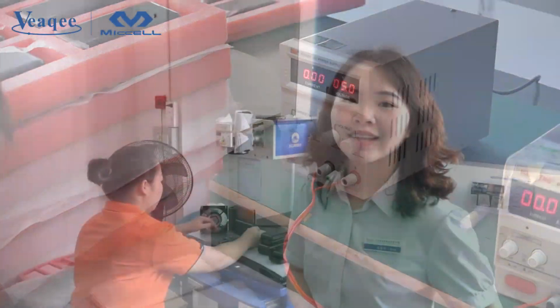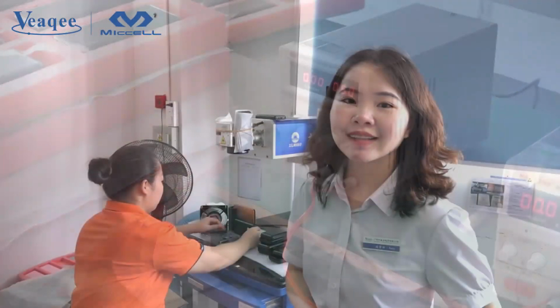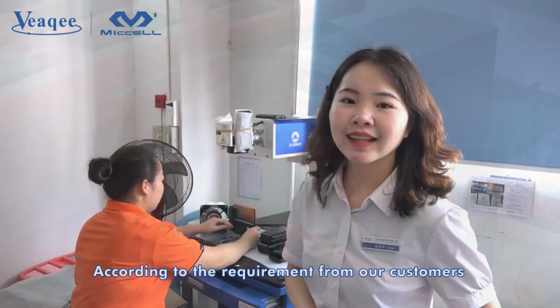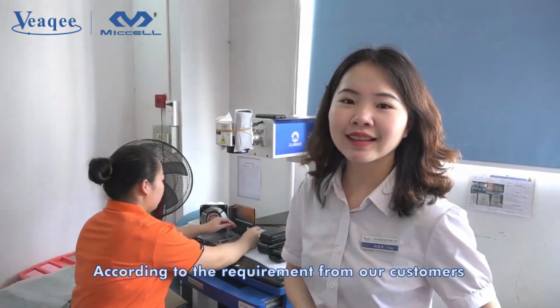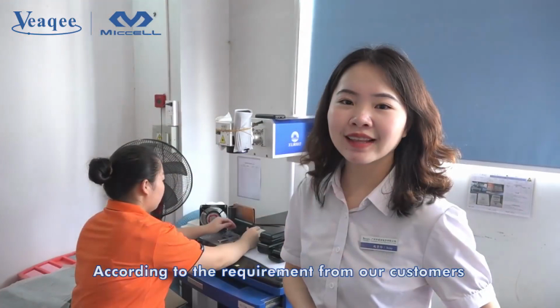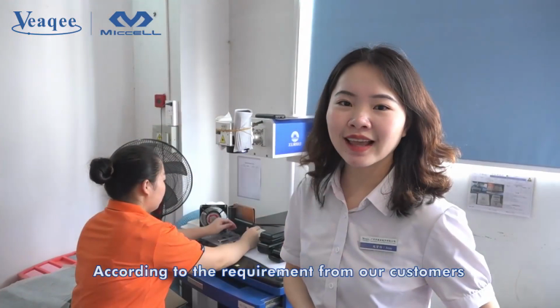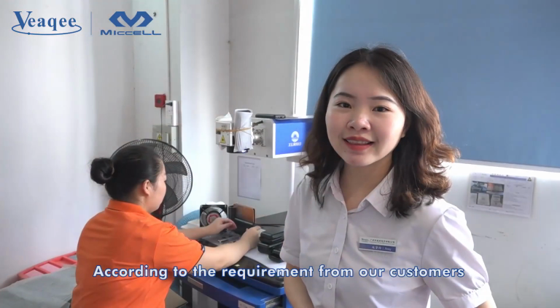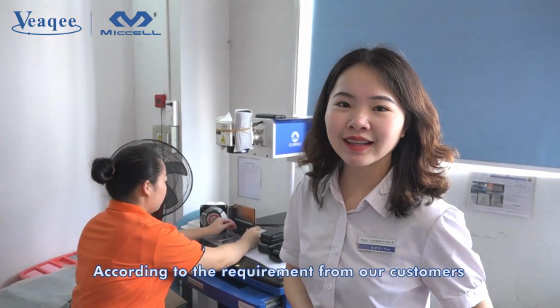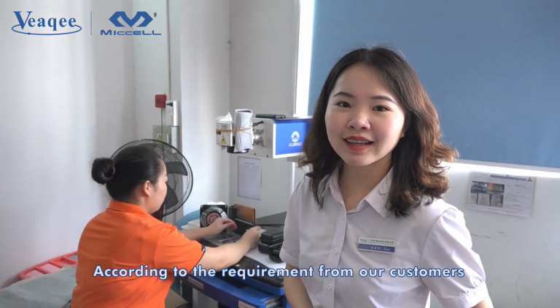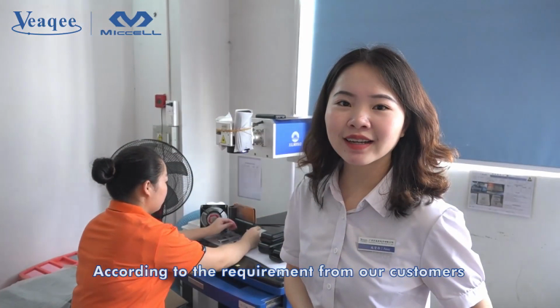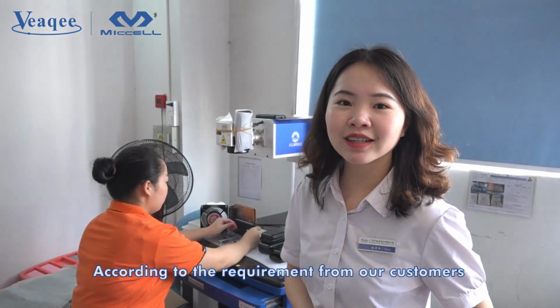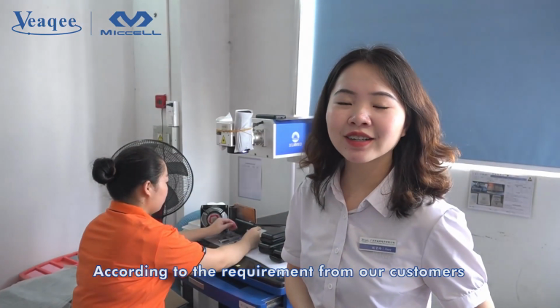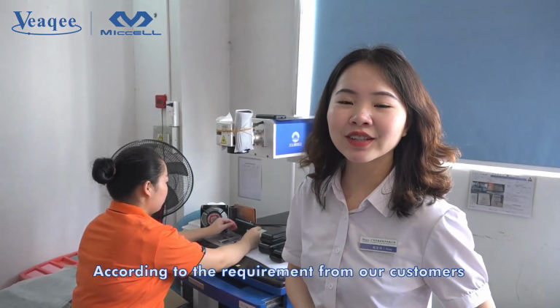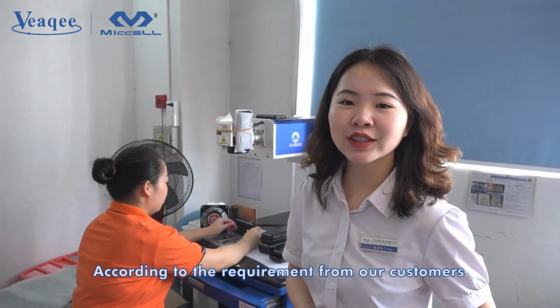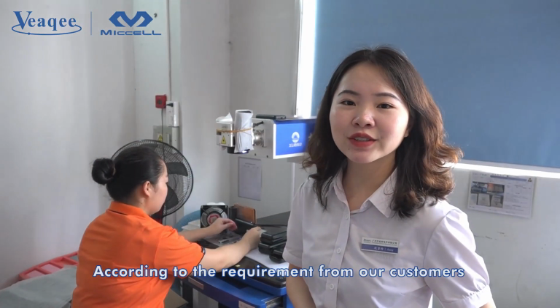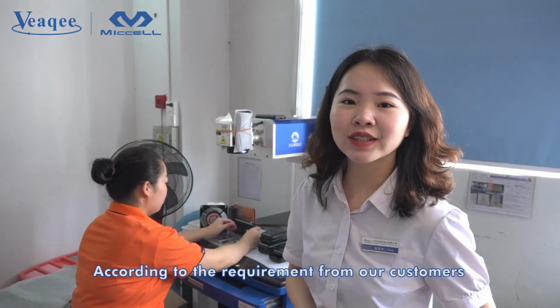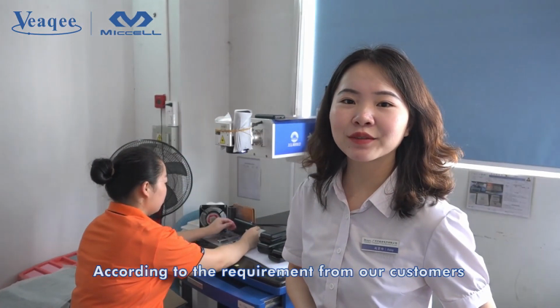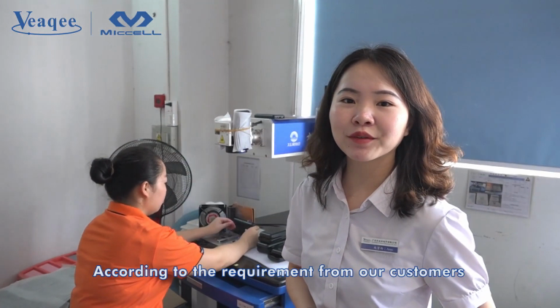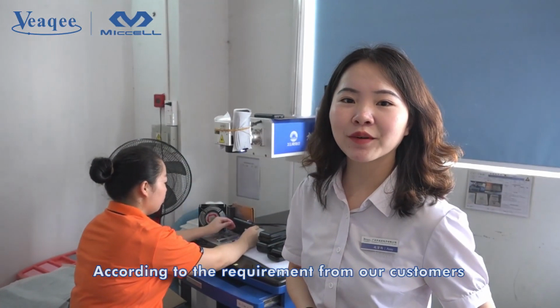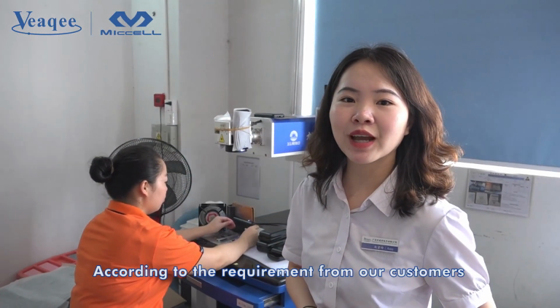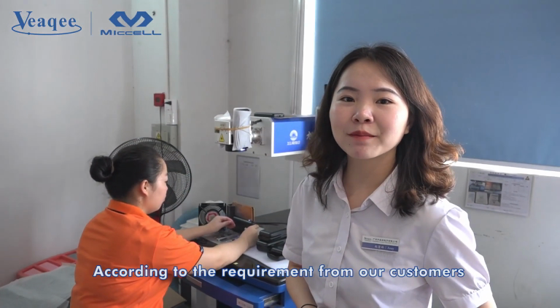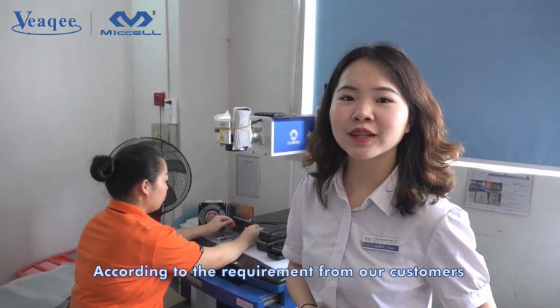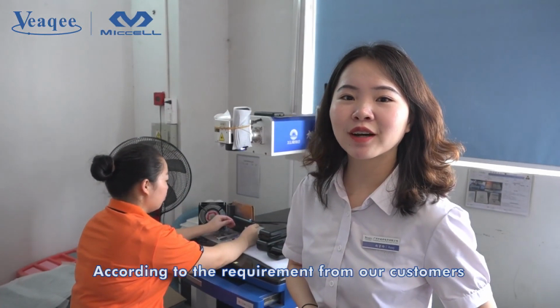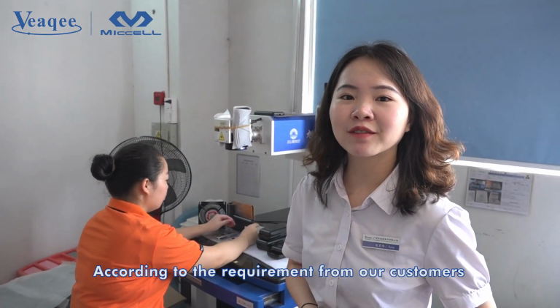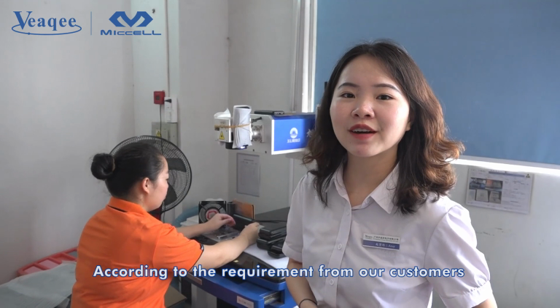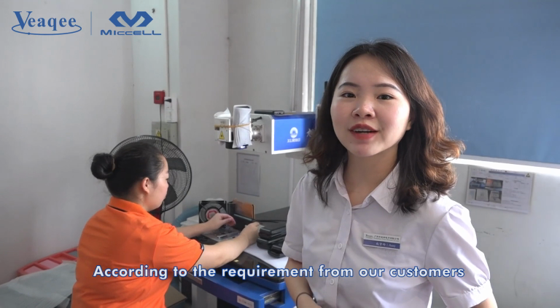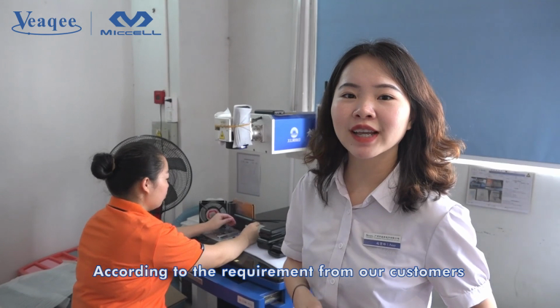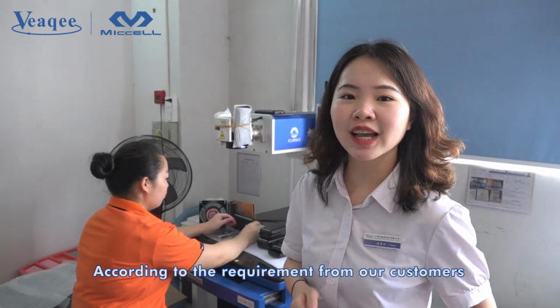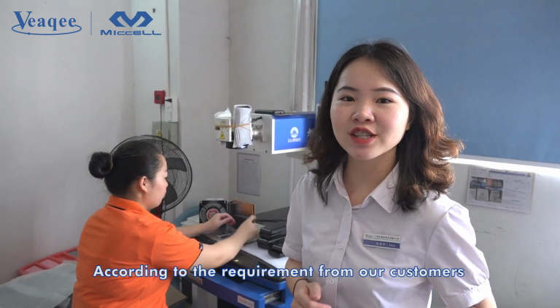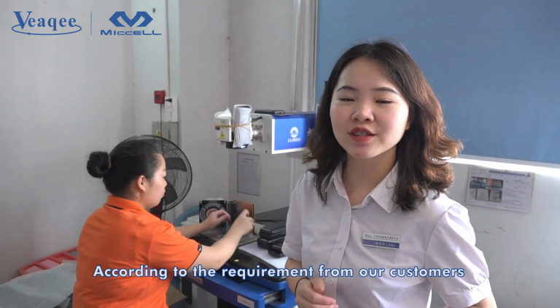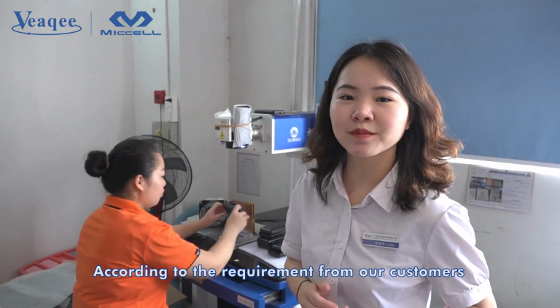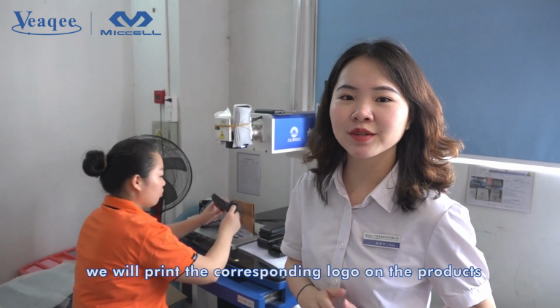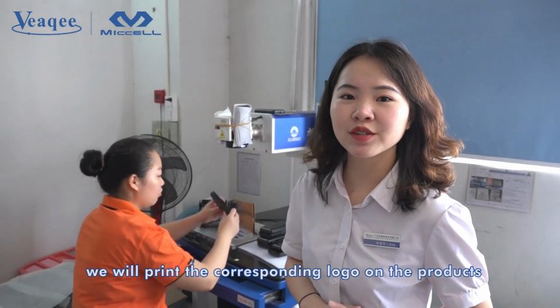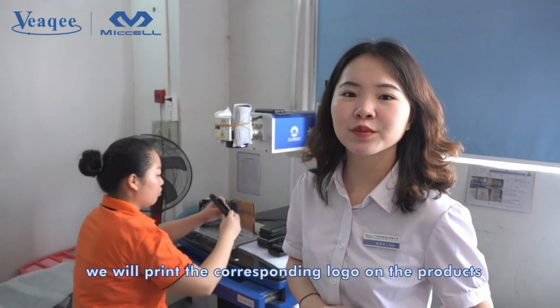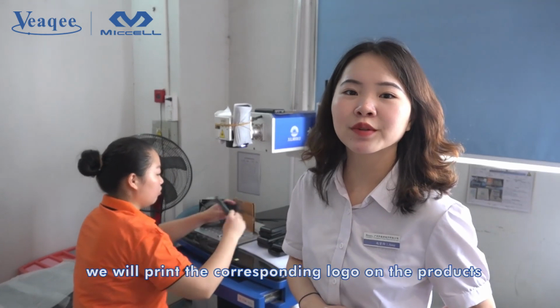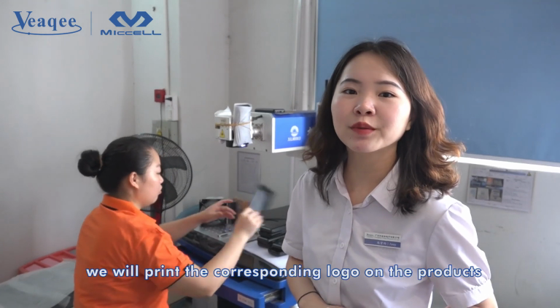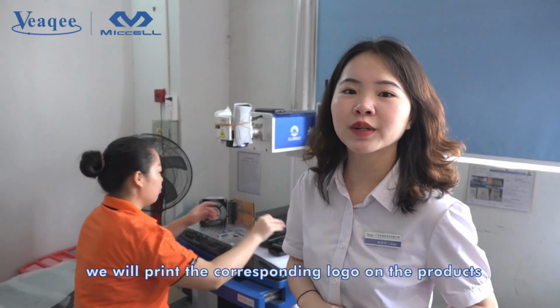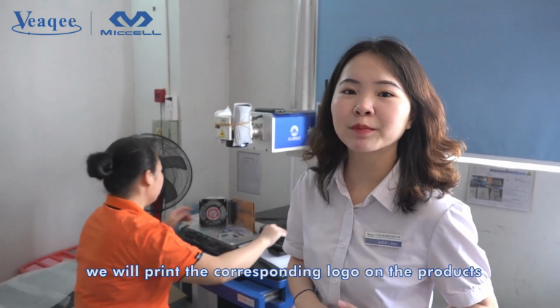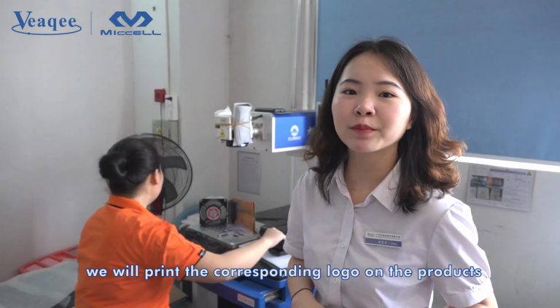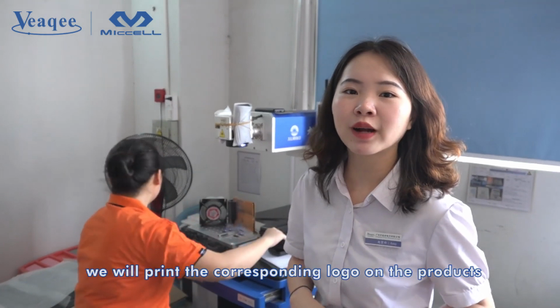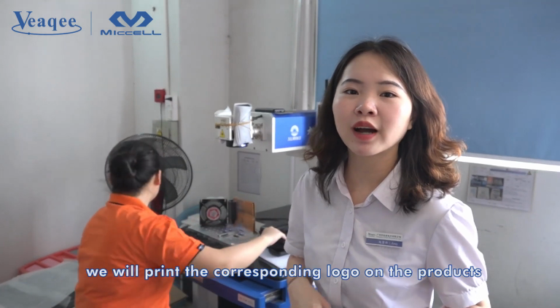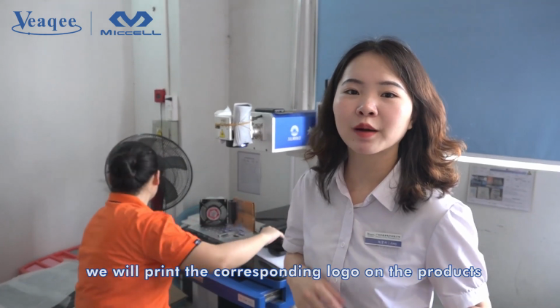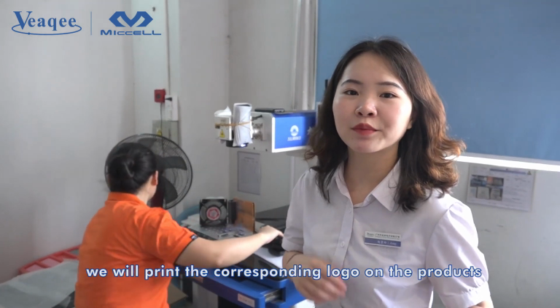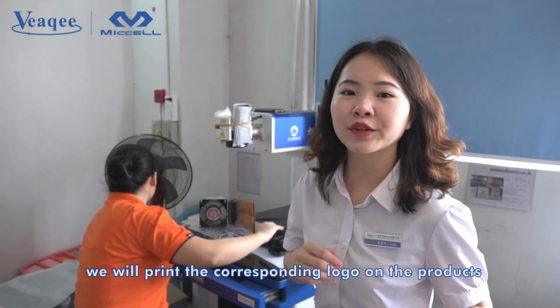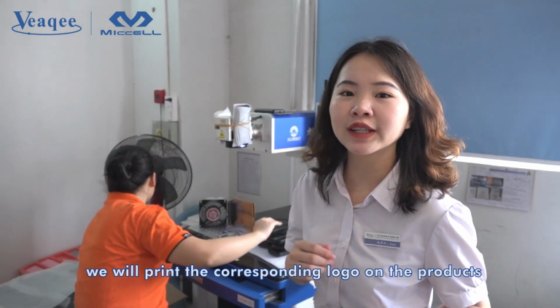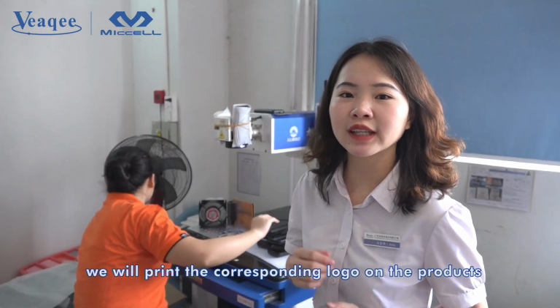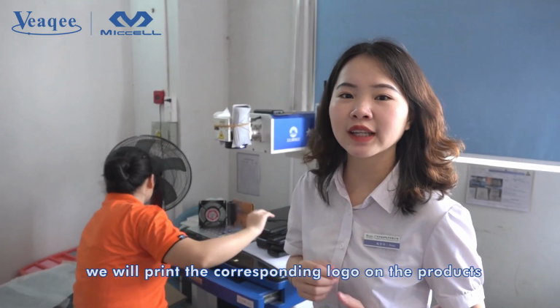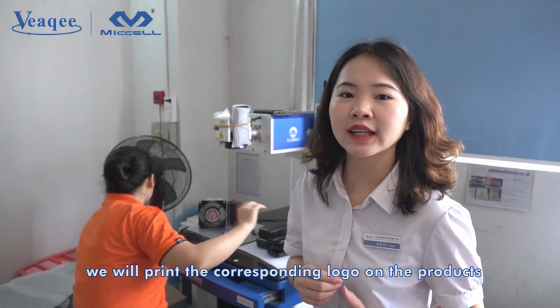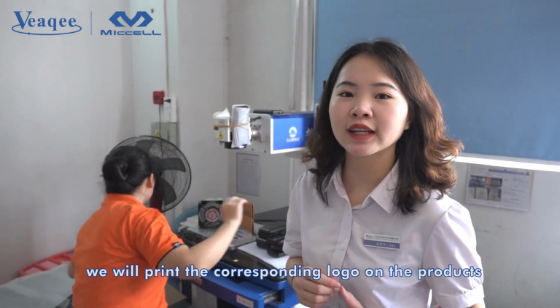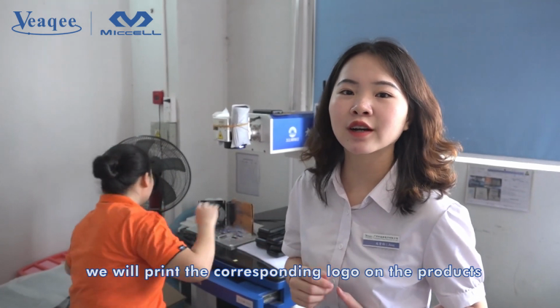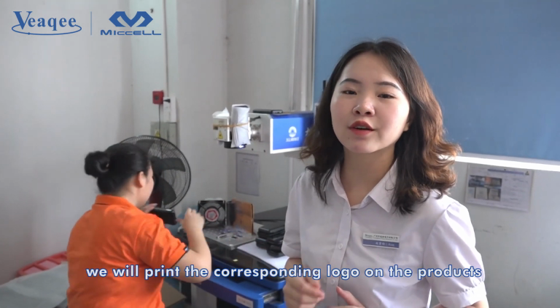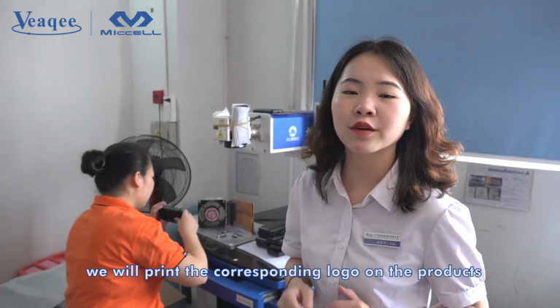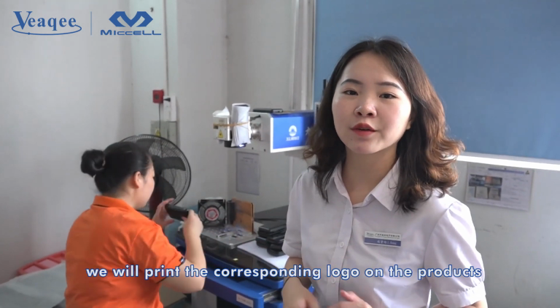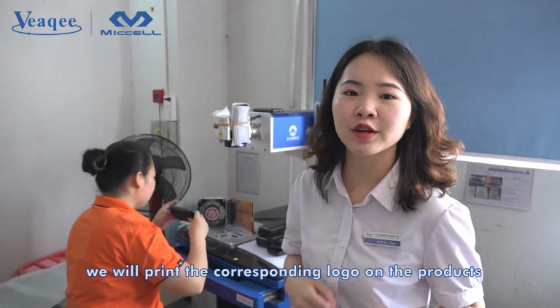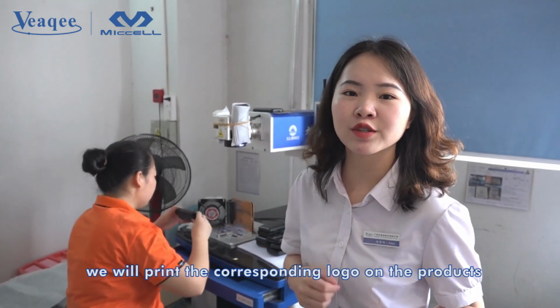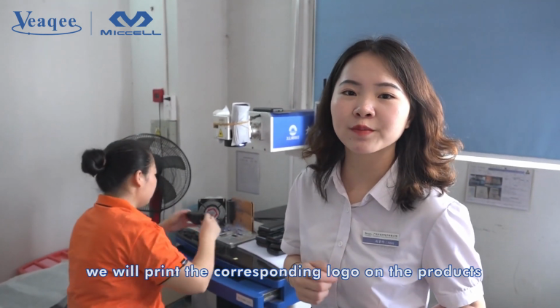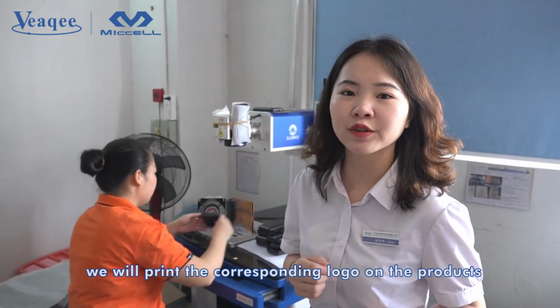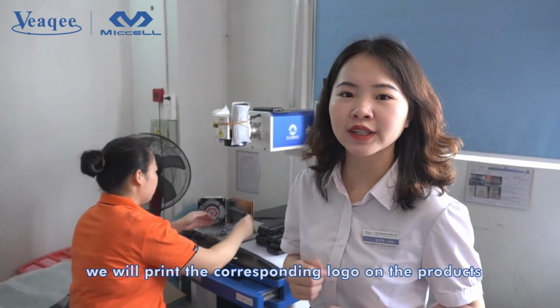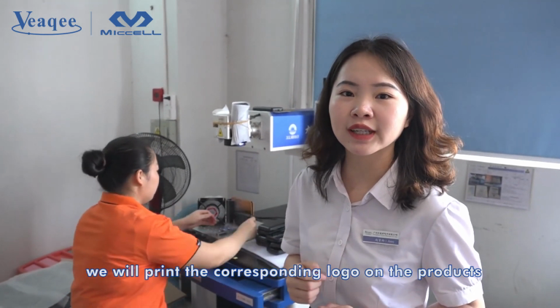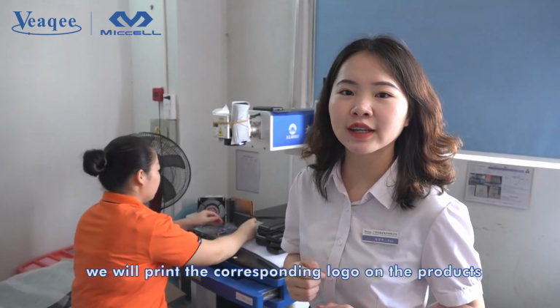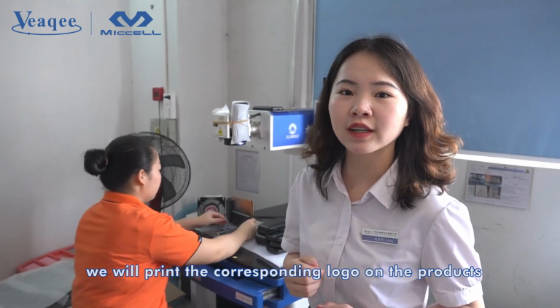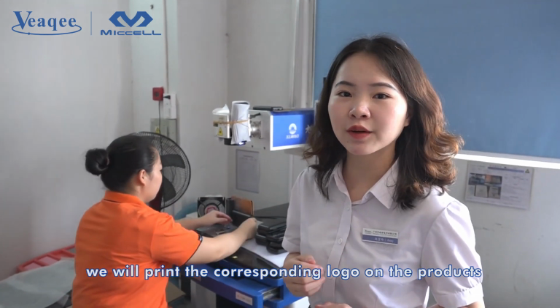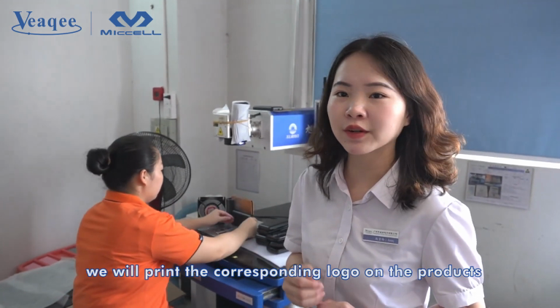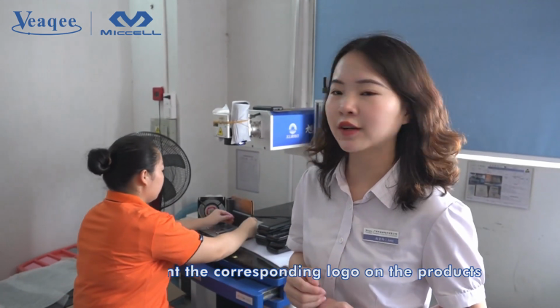According to the requirements from our customers, we will print the corresponding logo on the products.